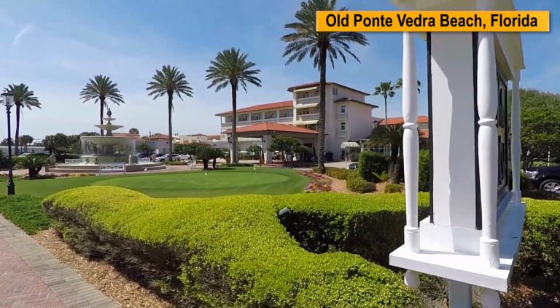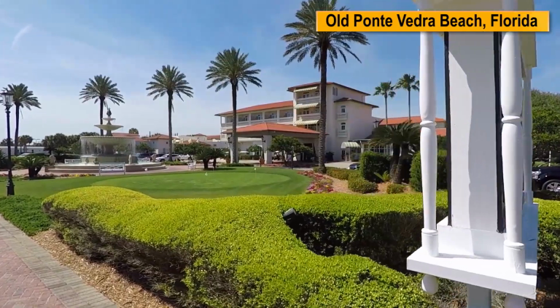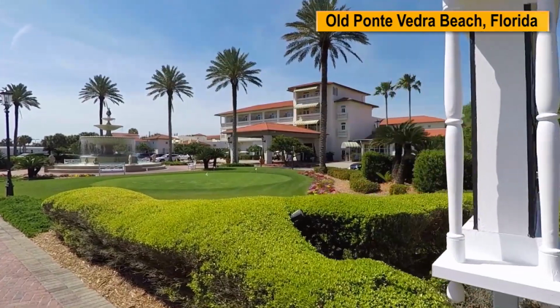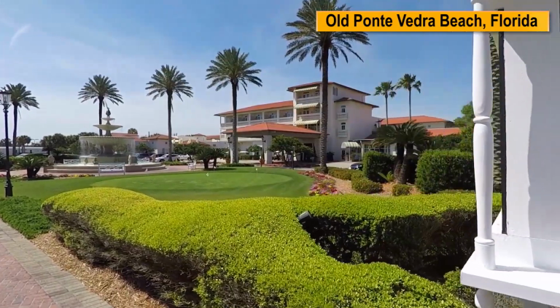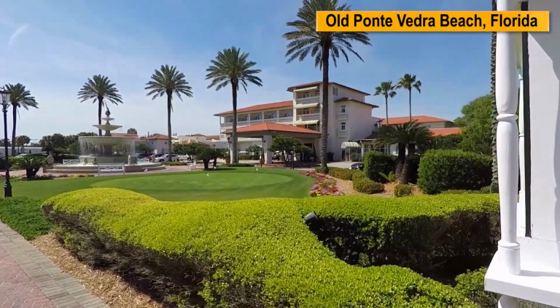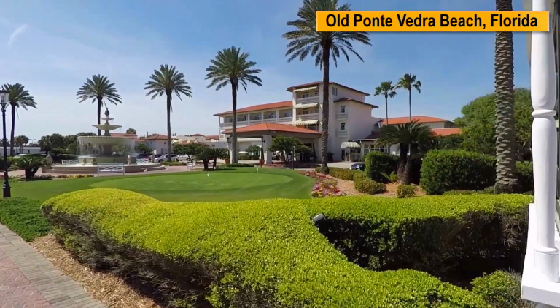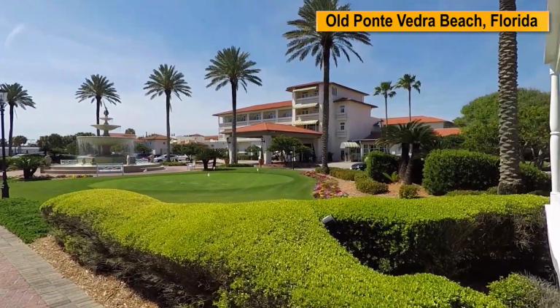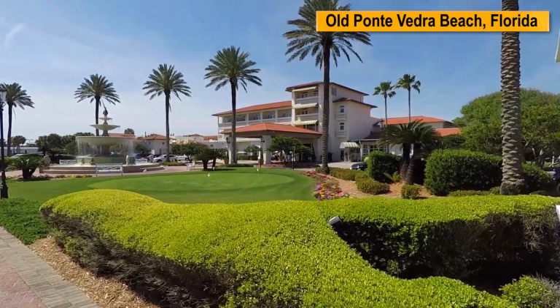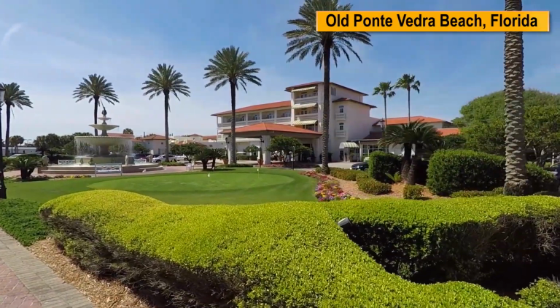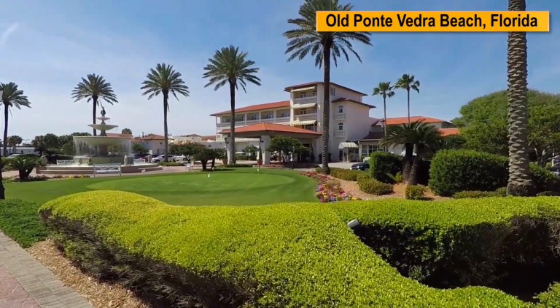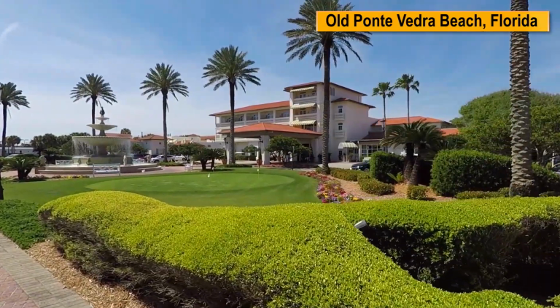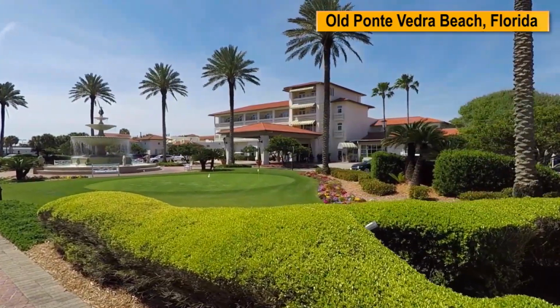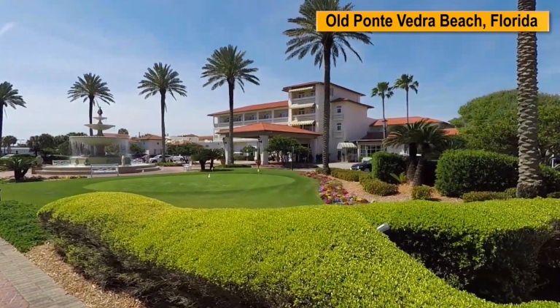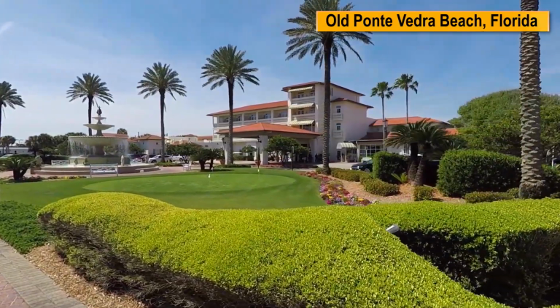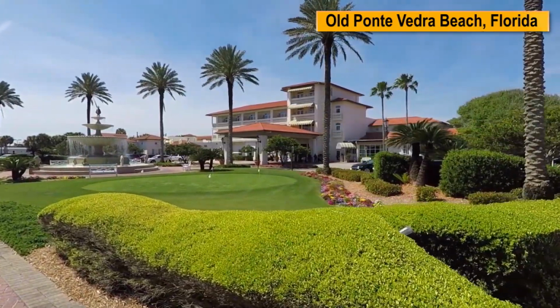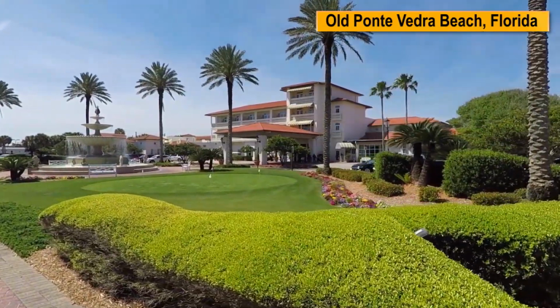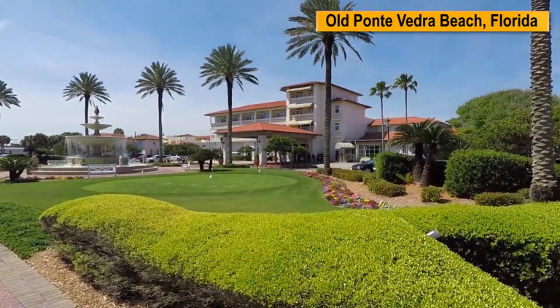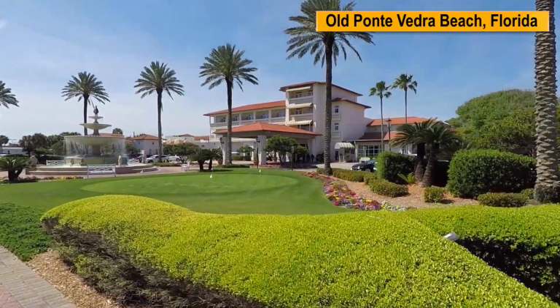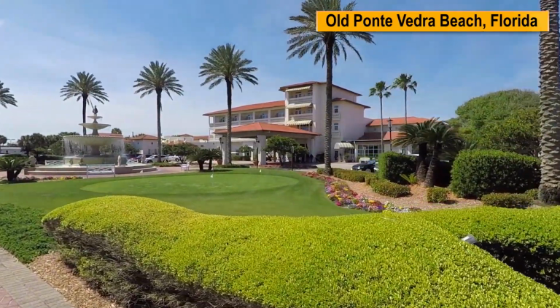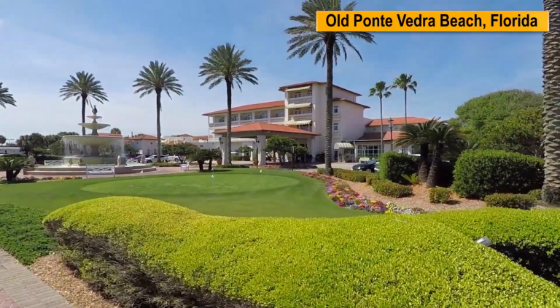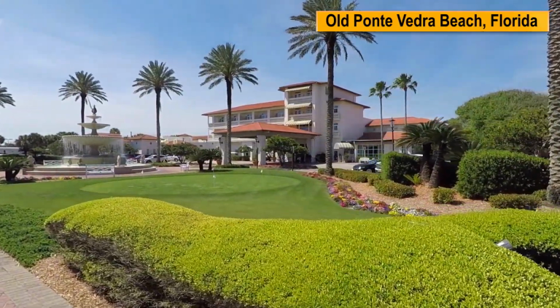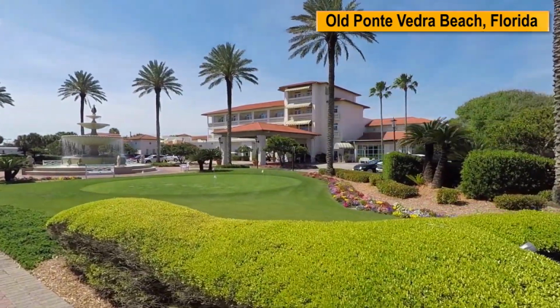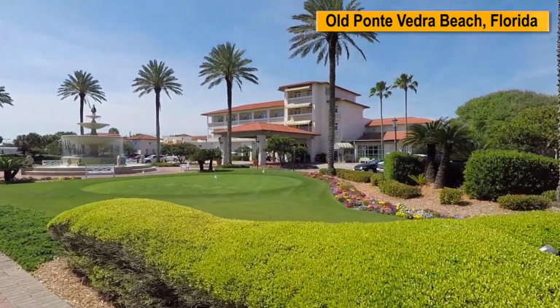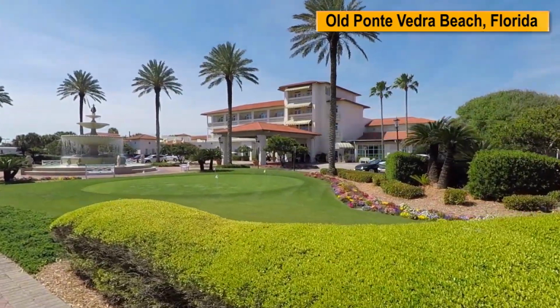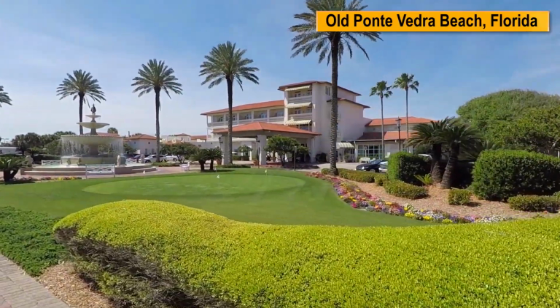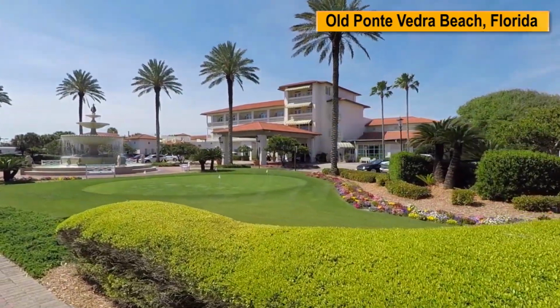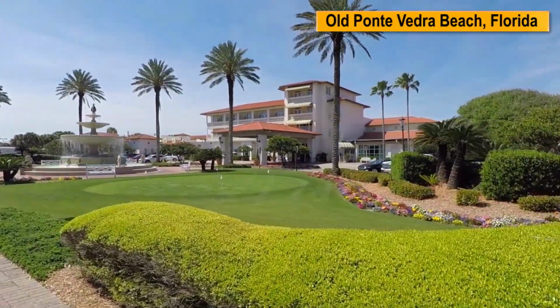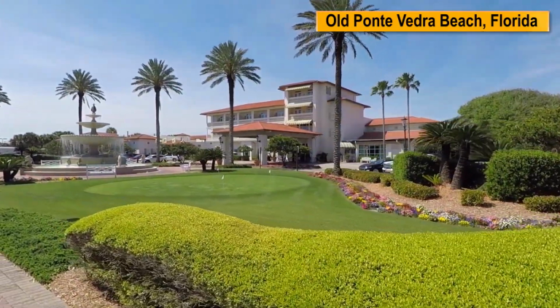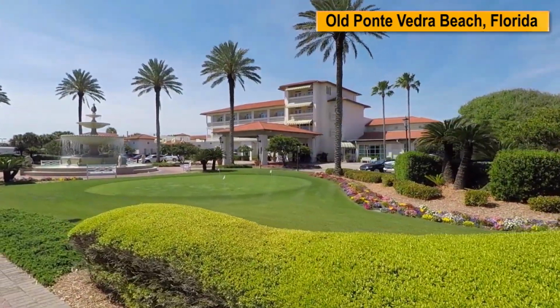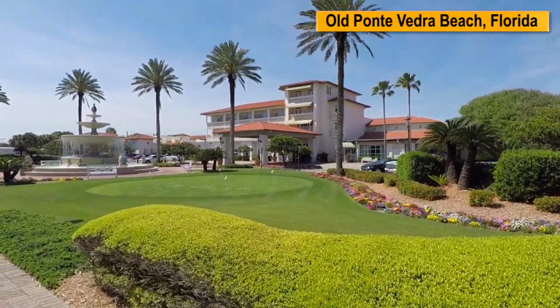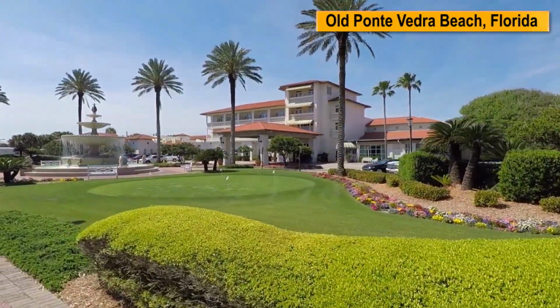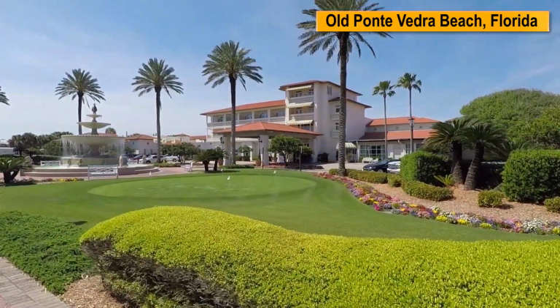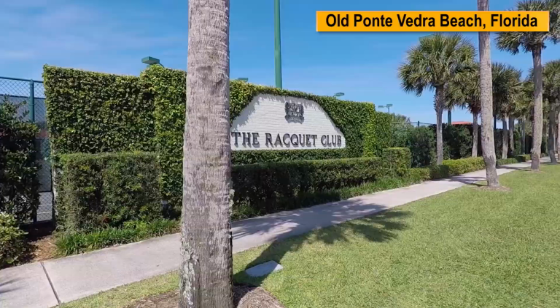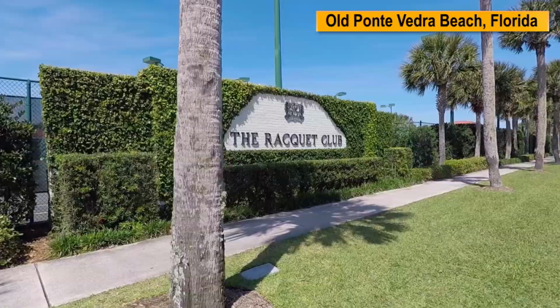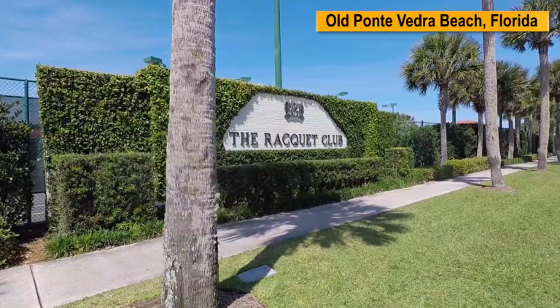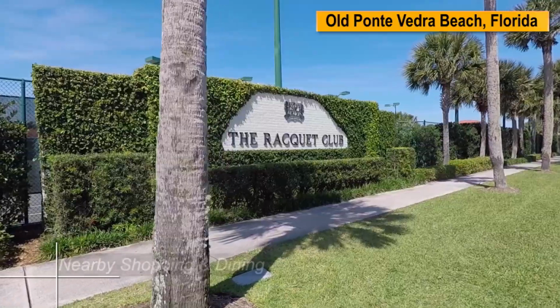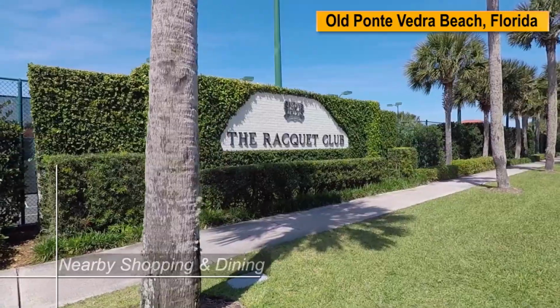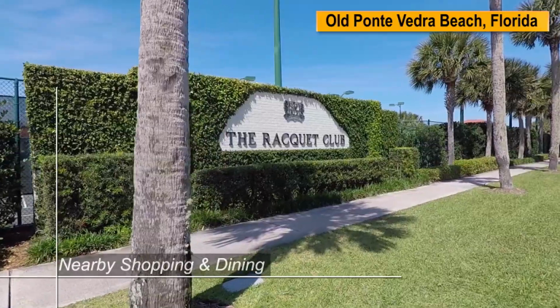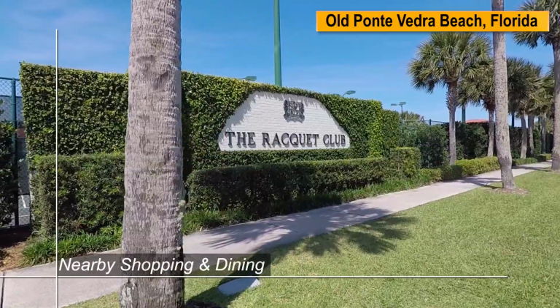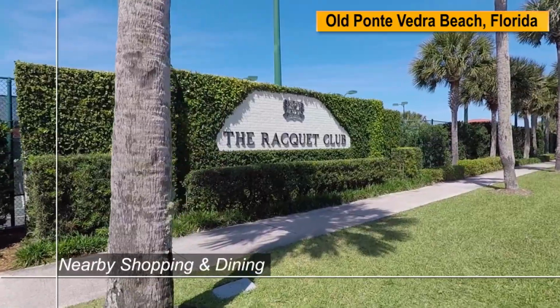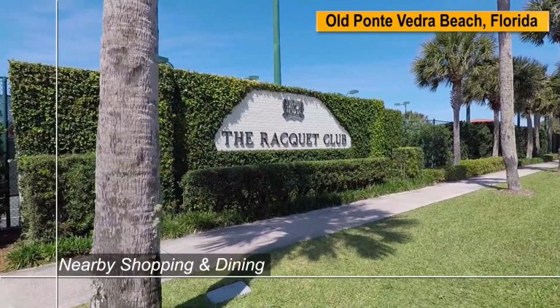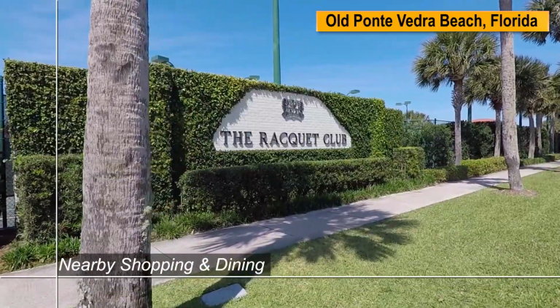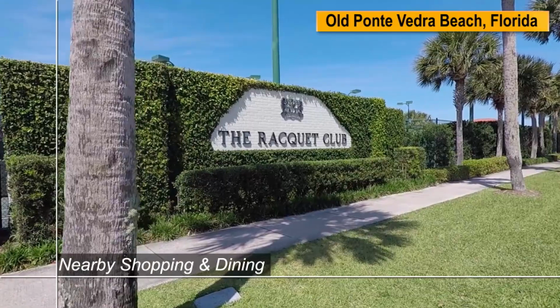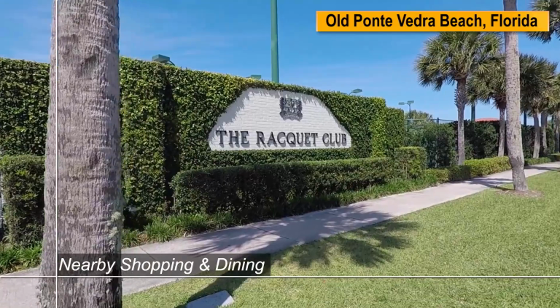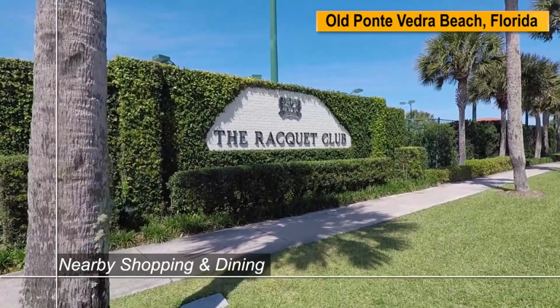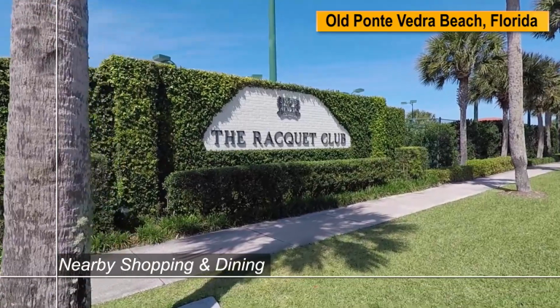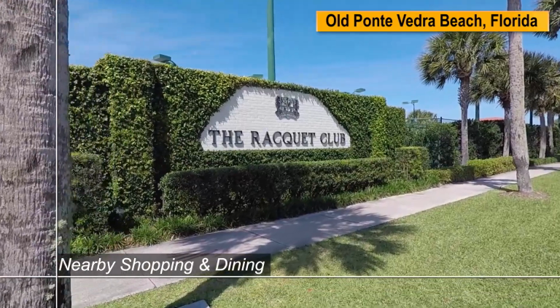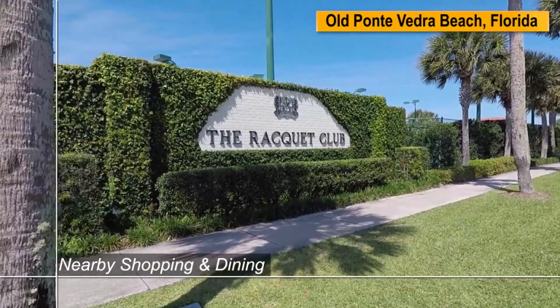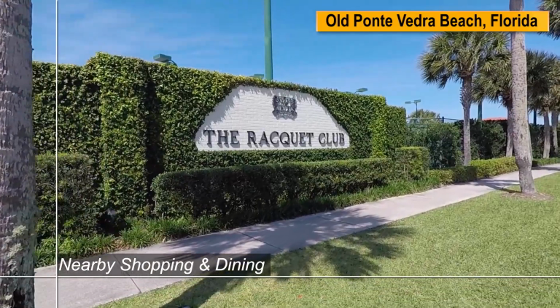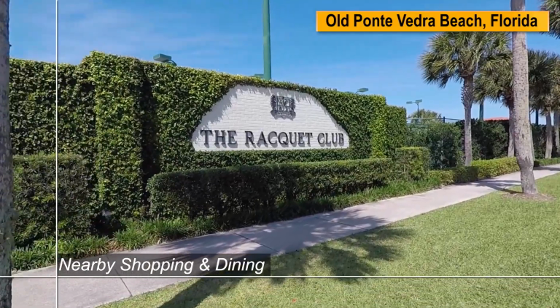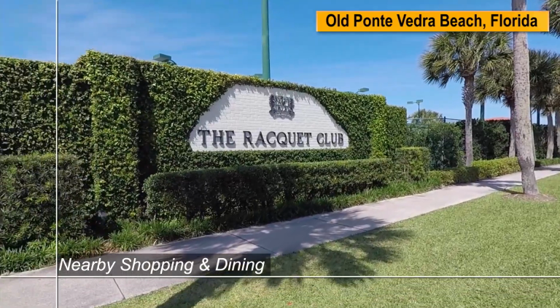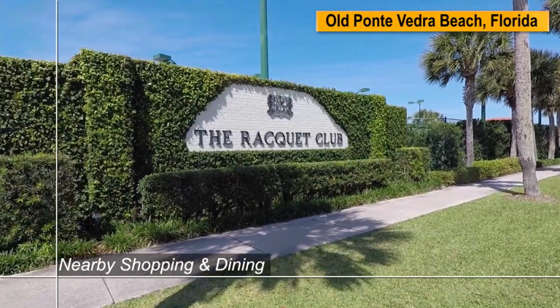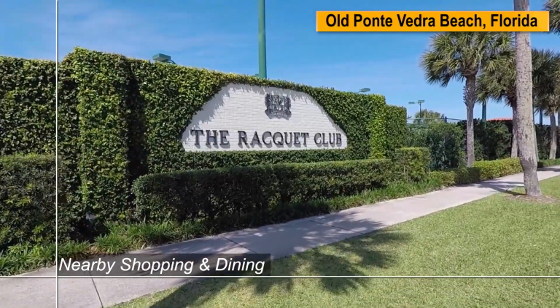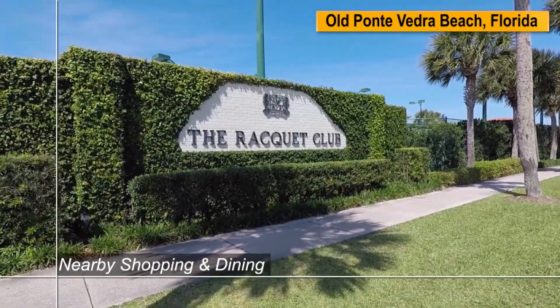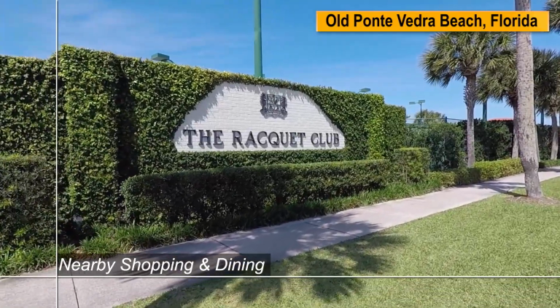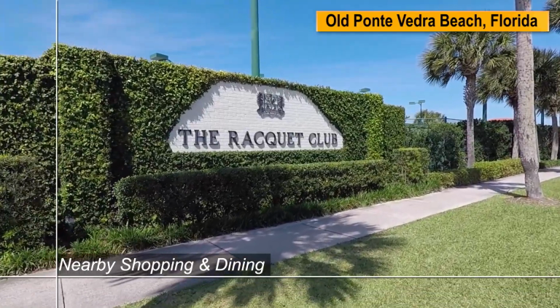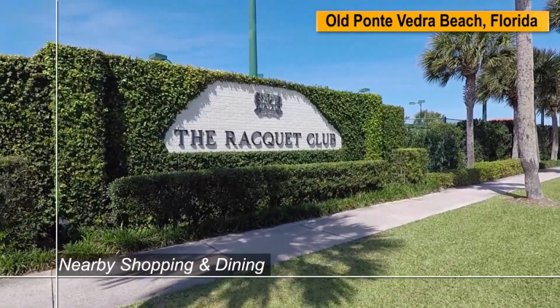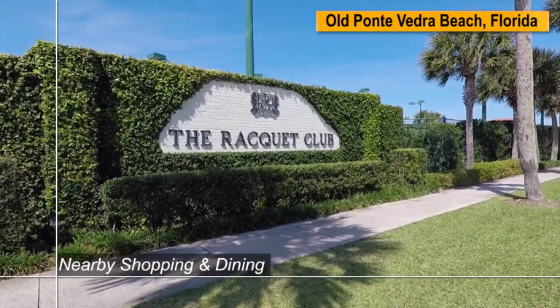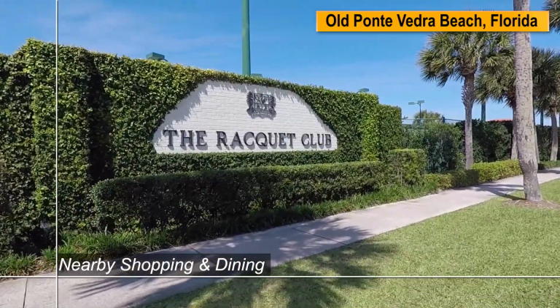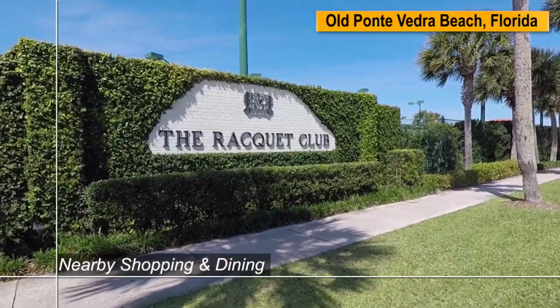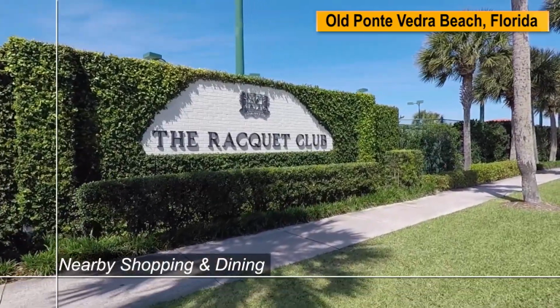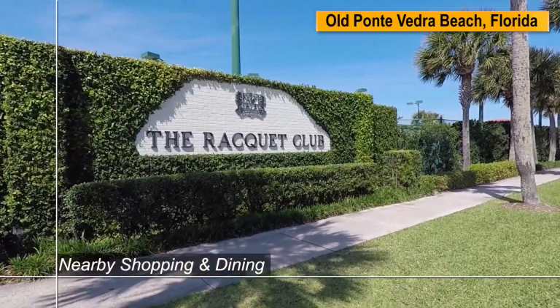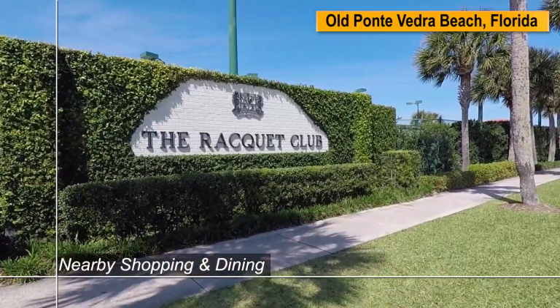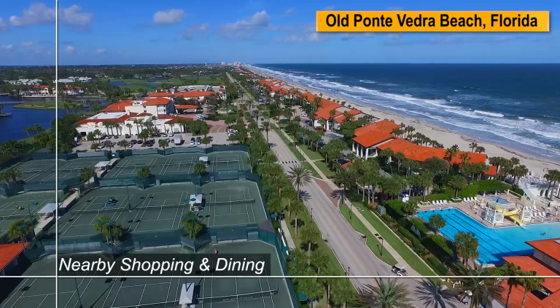which offers 36 holes of golf, world-class tennis, a full-service spa, shopping, restaurants and an expansive beach.